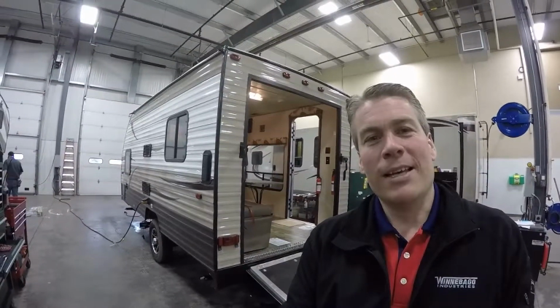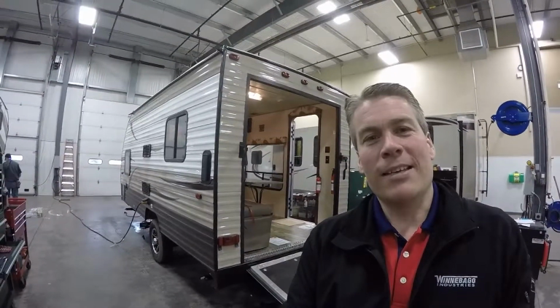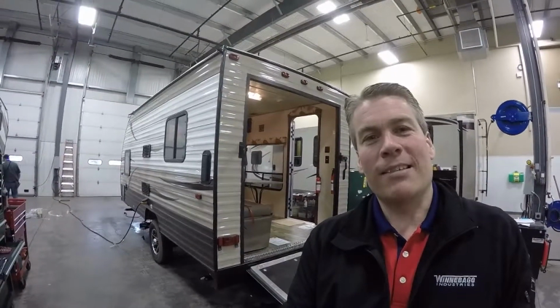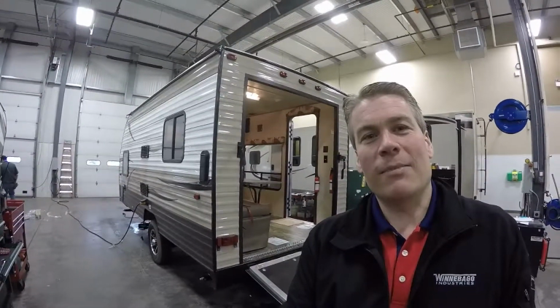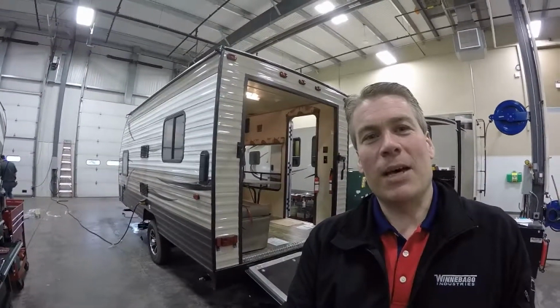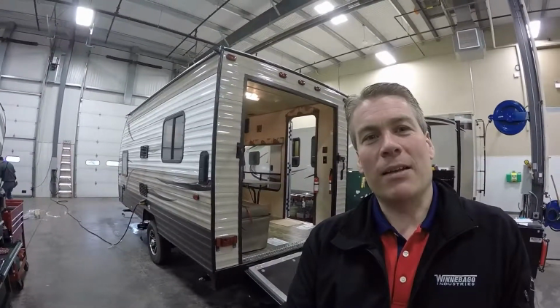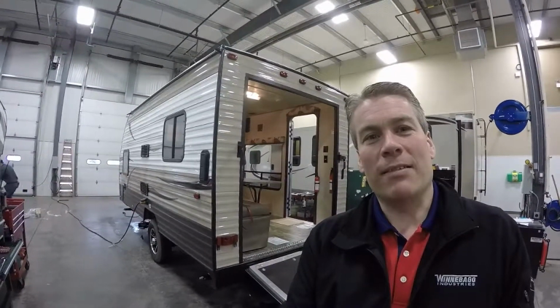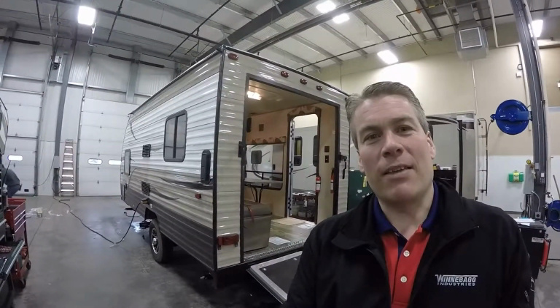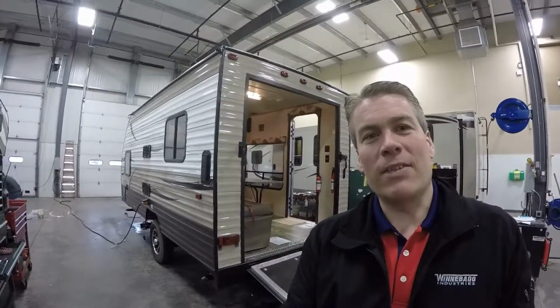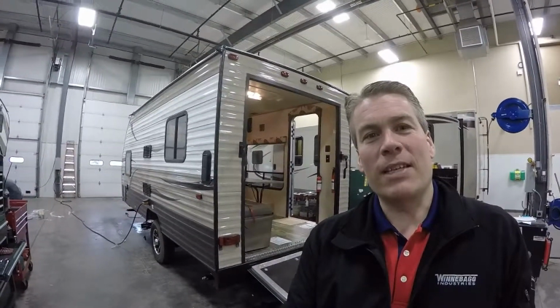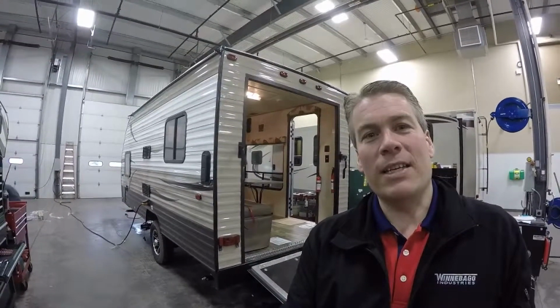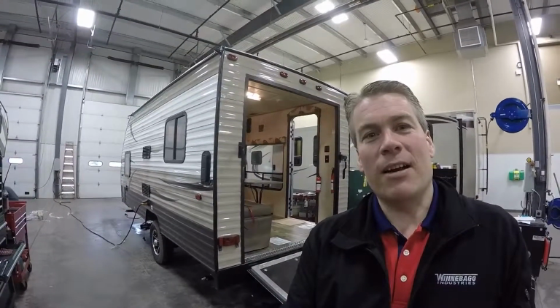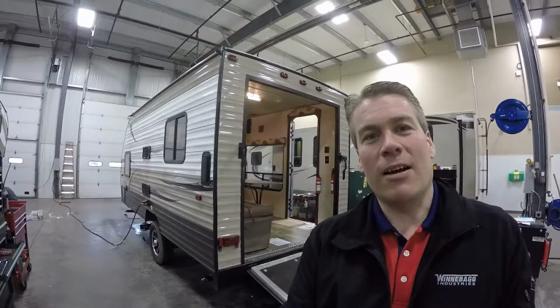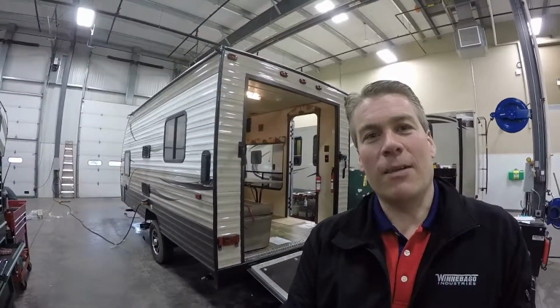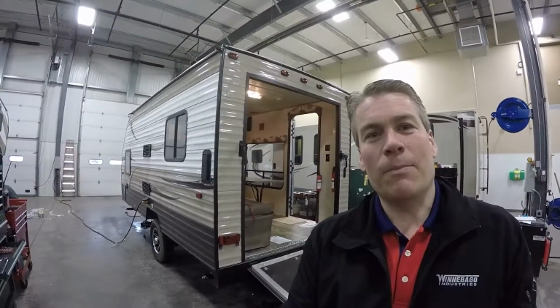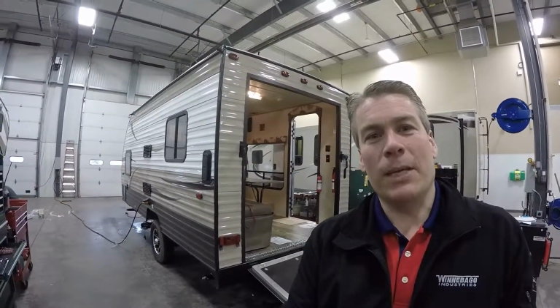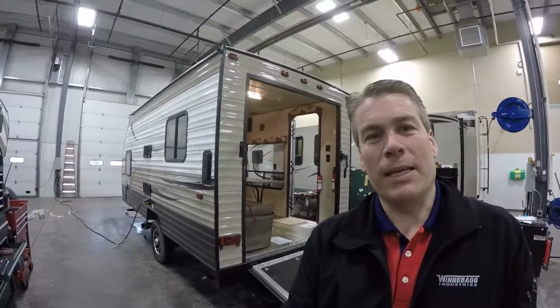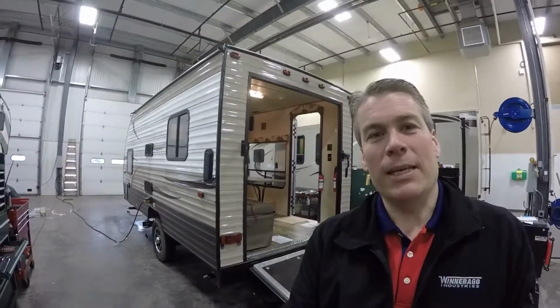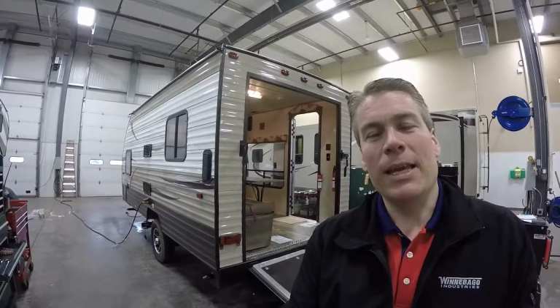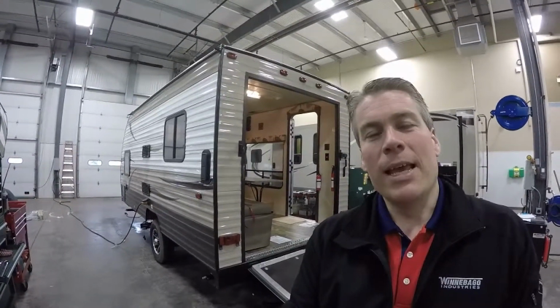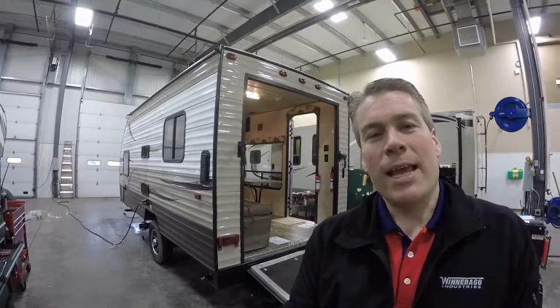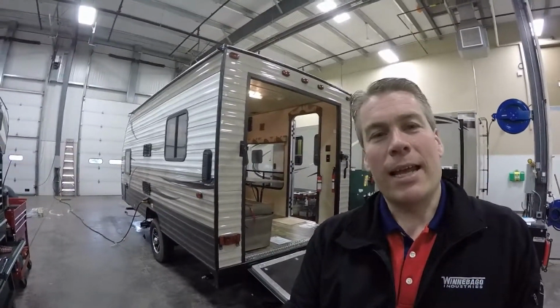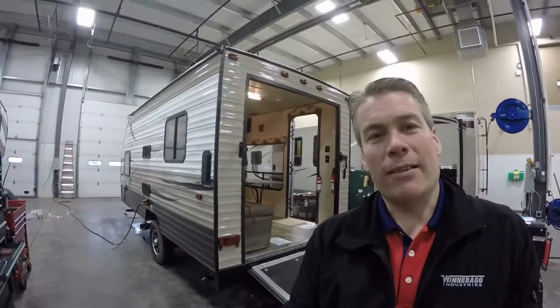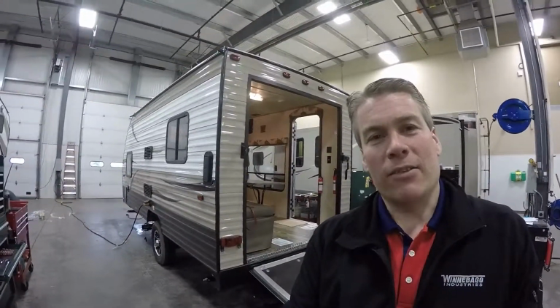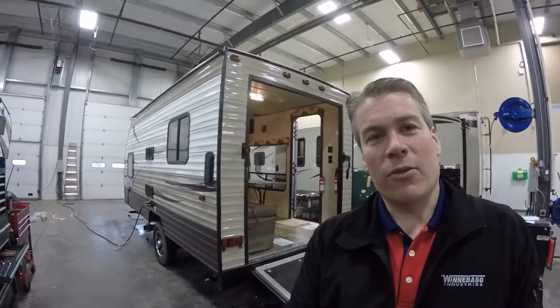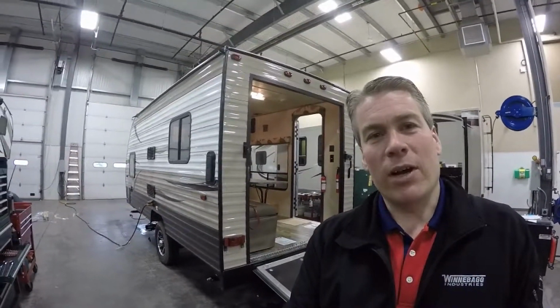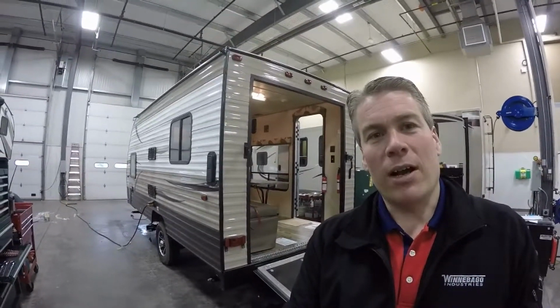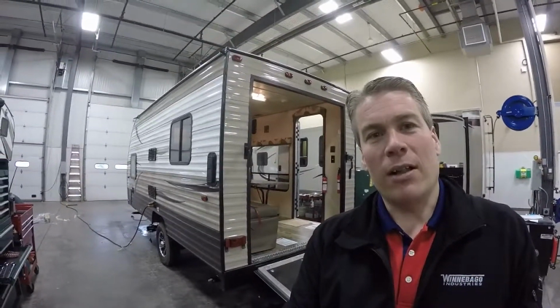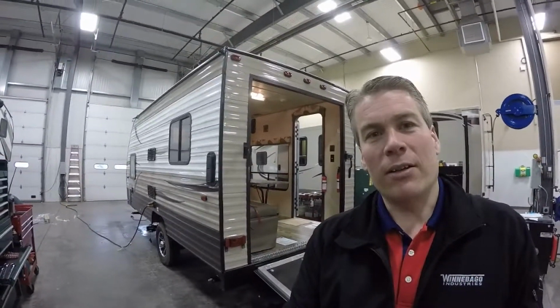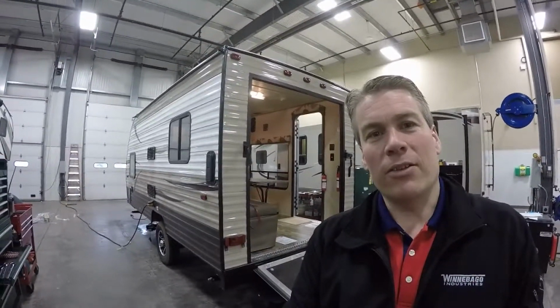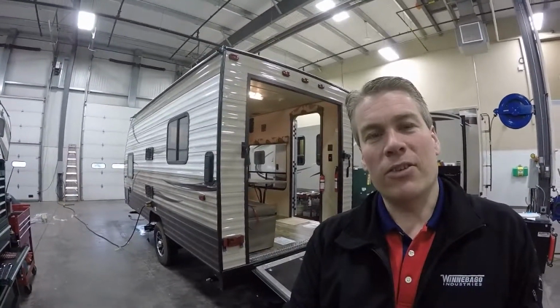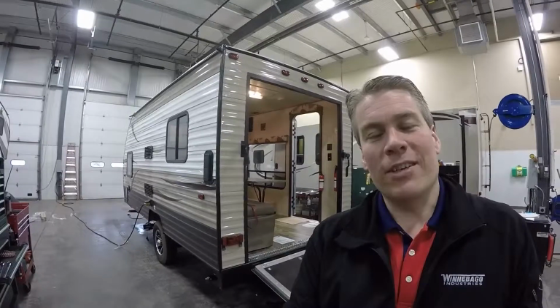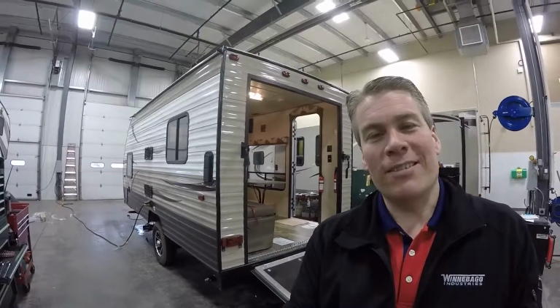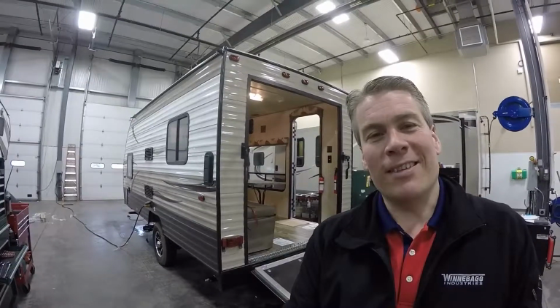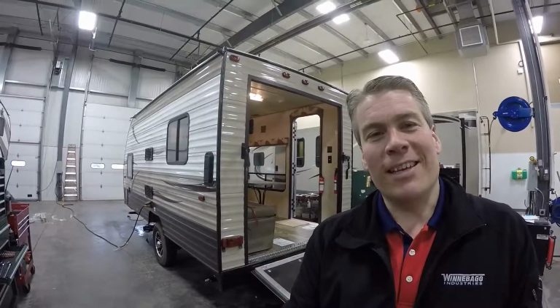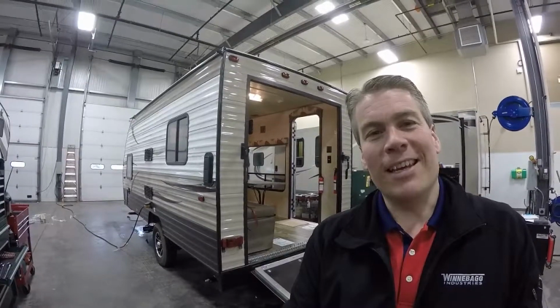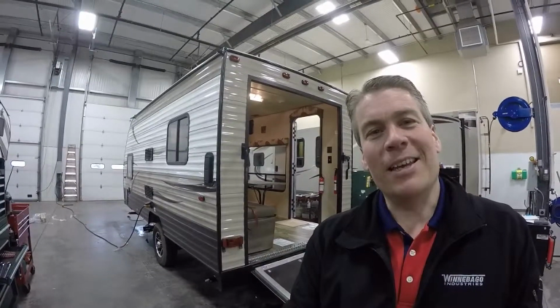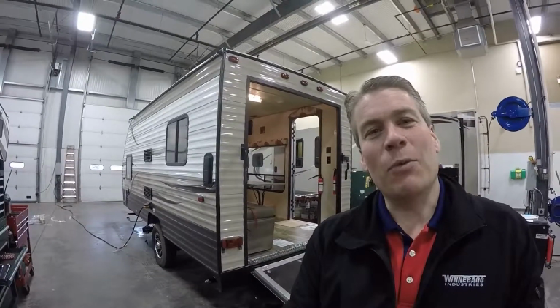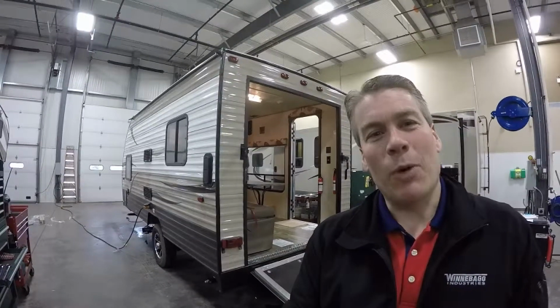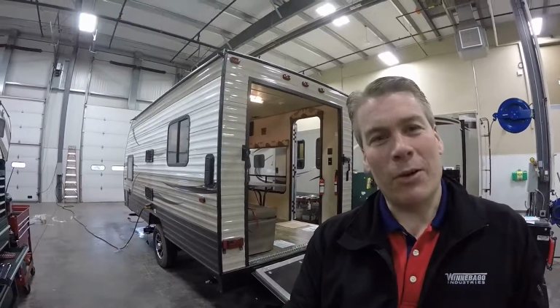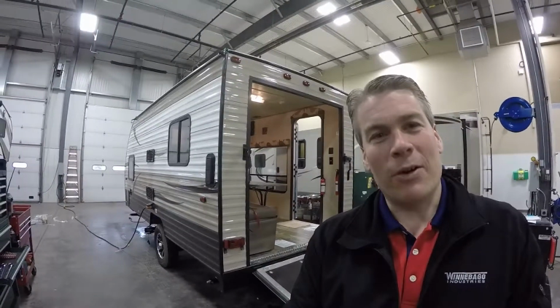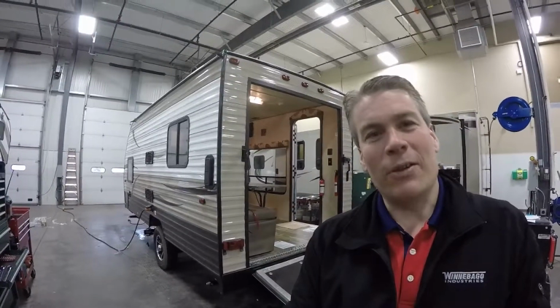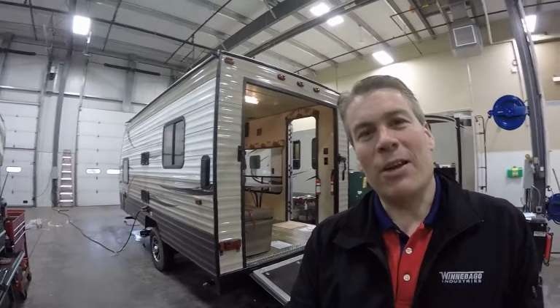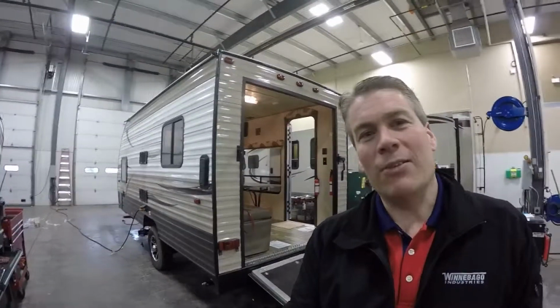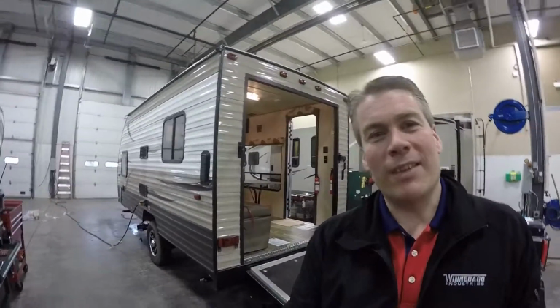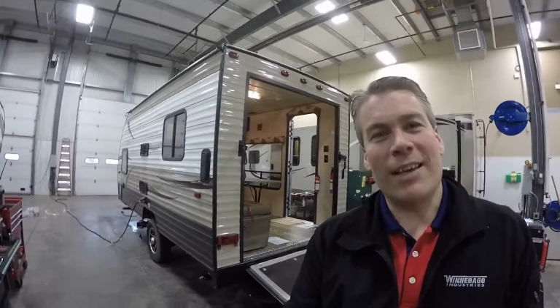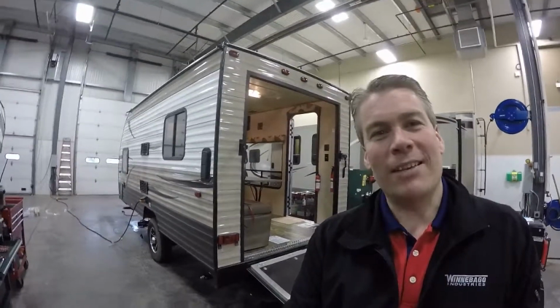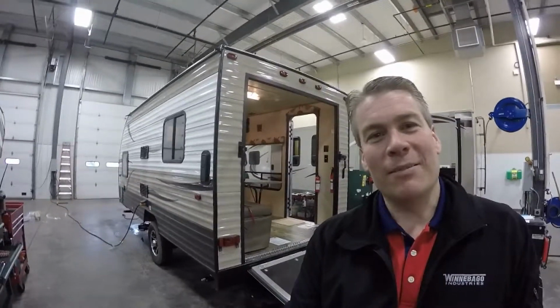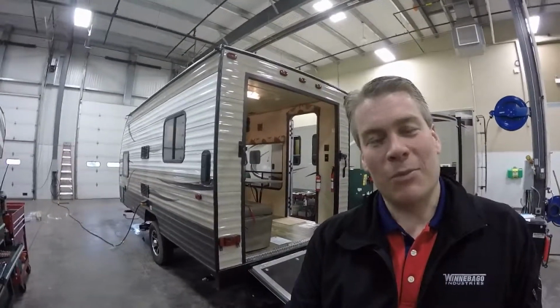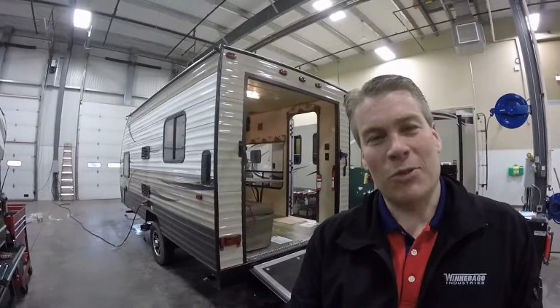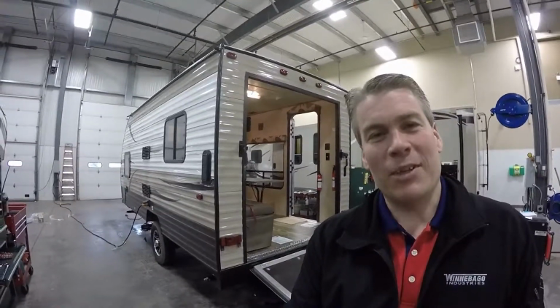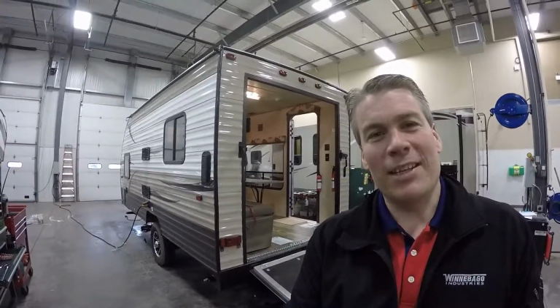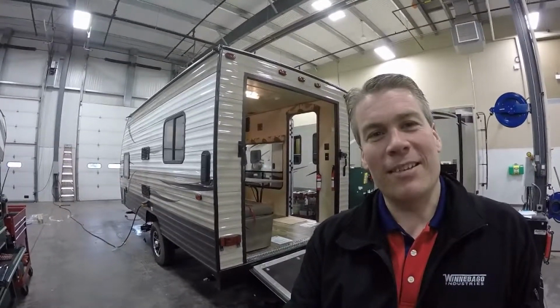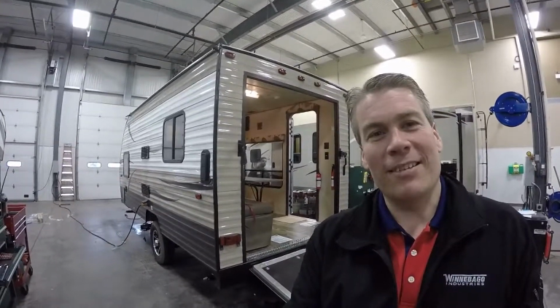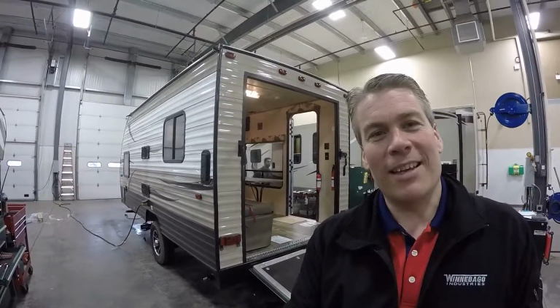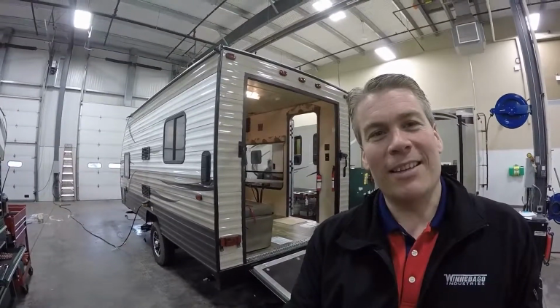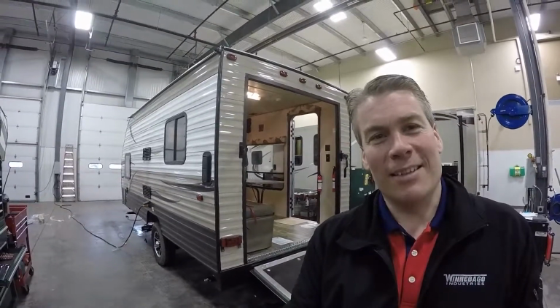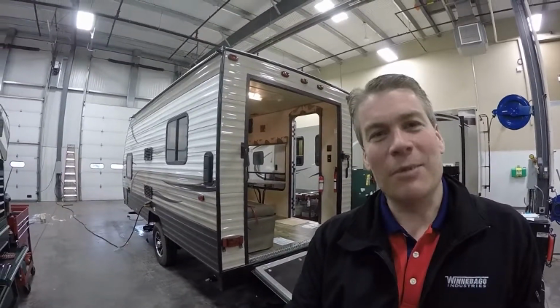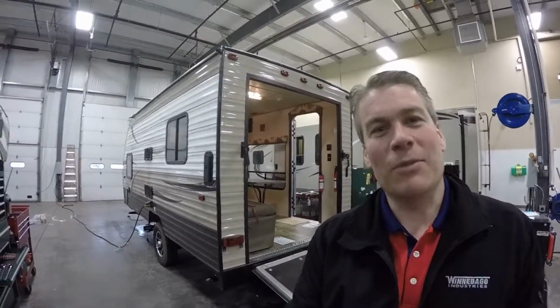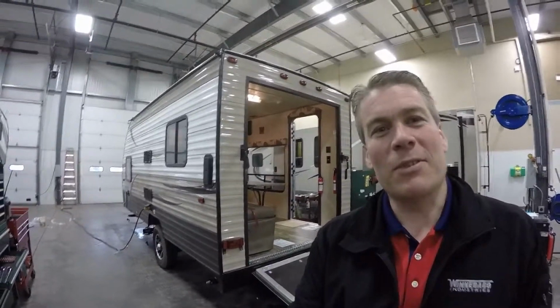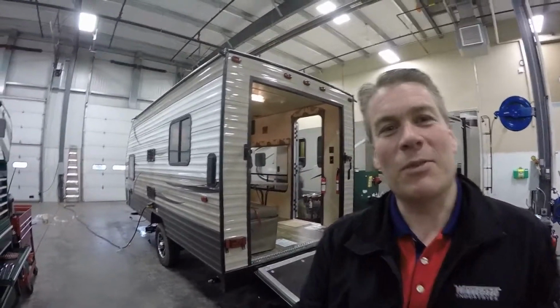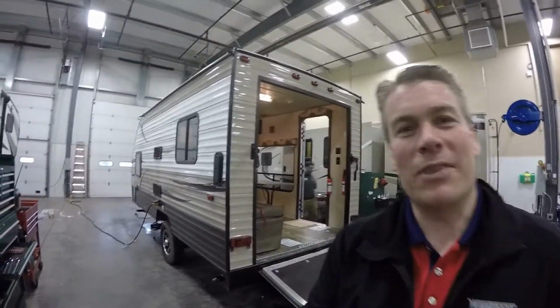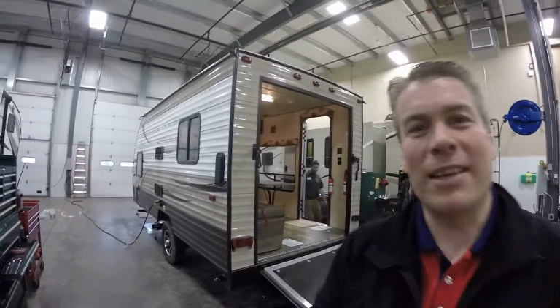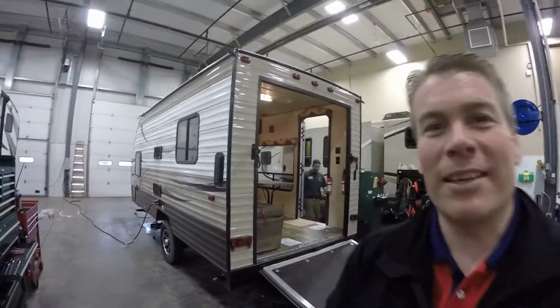This is a model 17RP and it's a toy hauler as you can see. We'll walk around the outside, we'll show you the inside, and we'll see what you think.